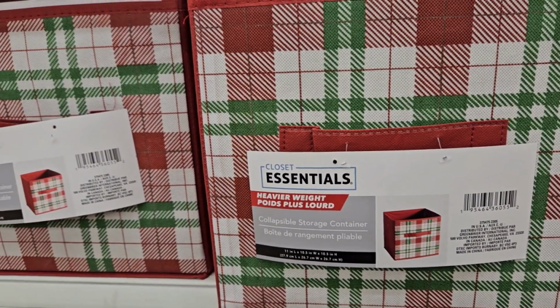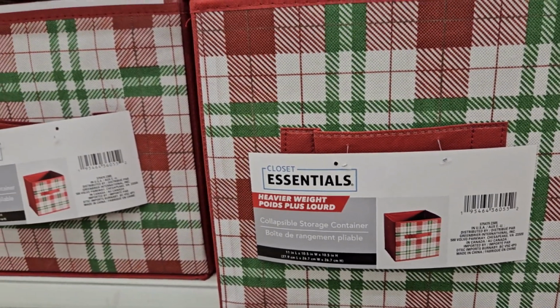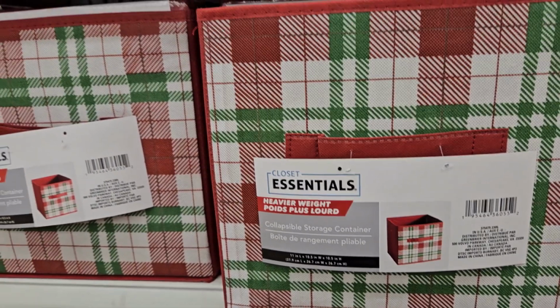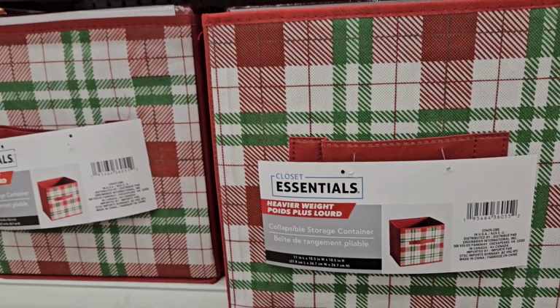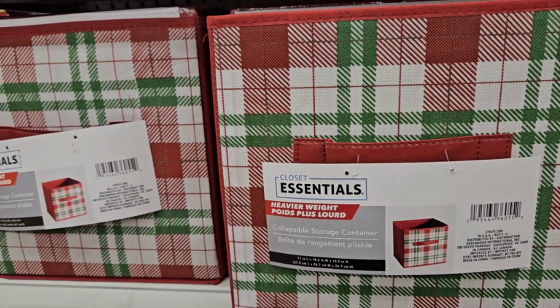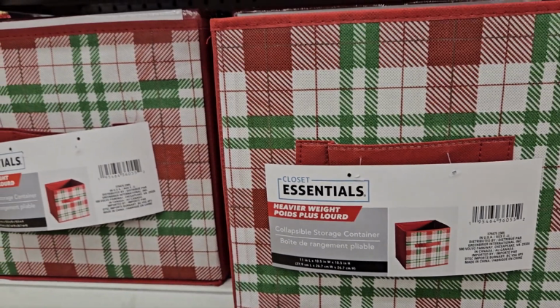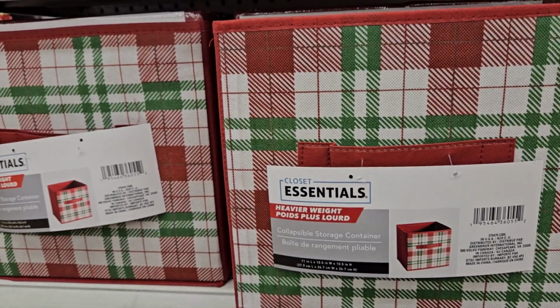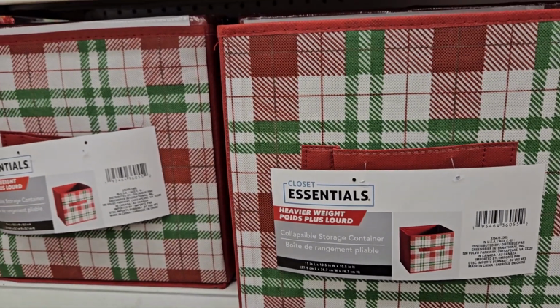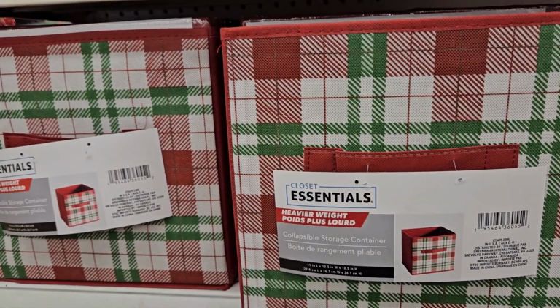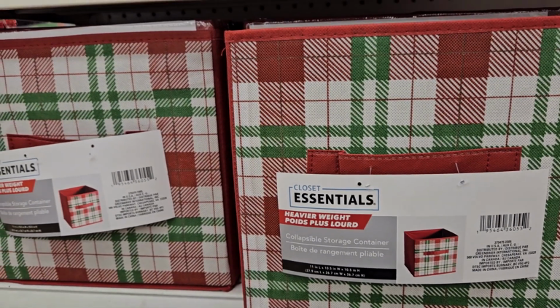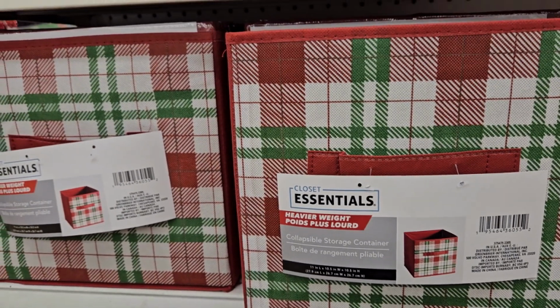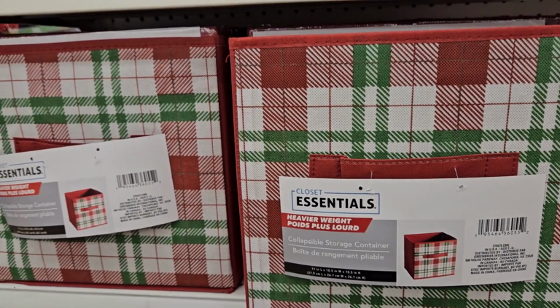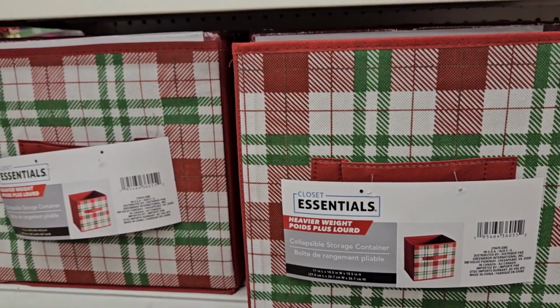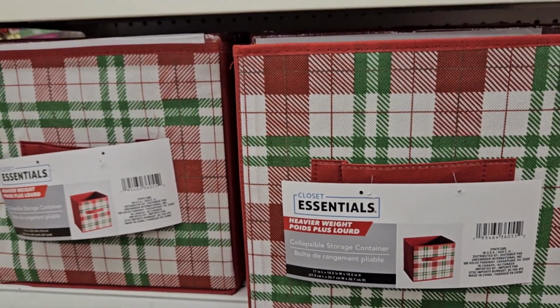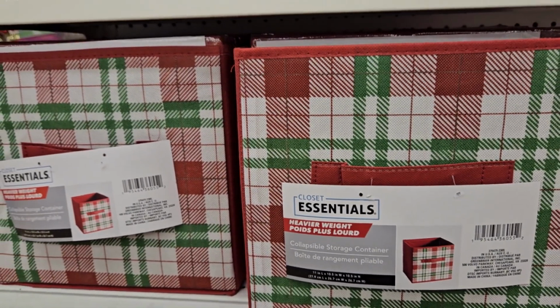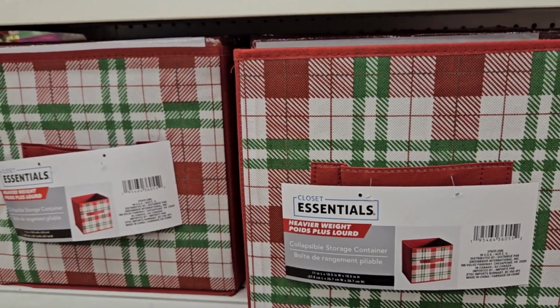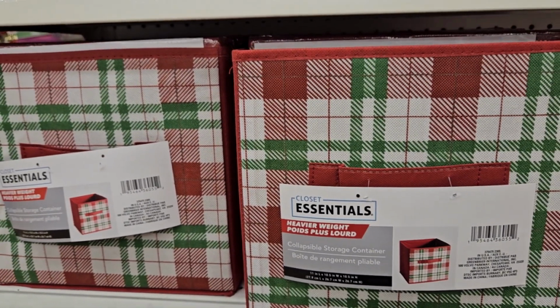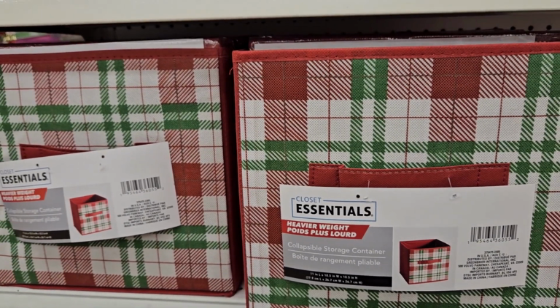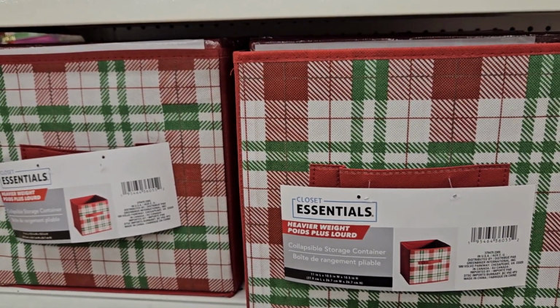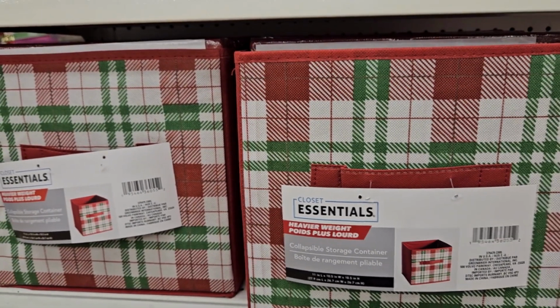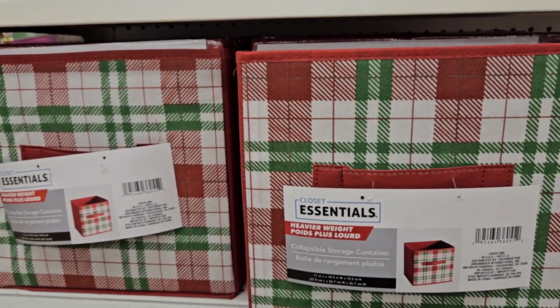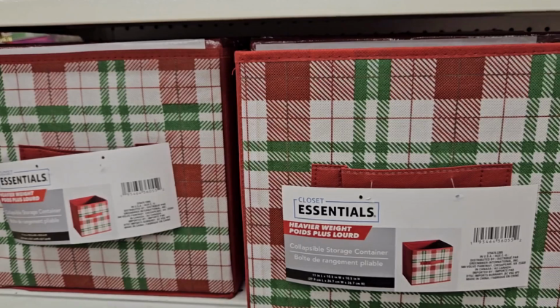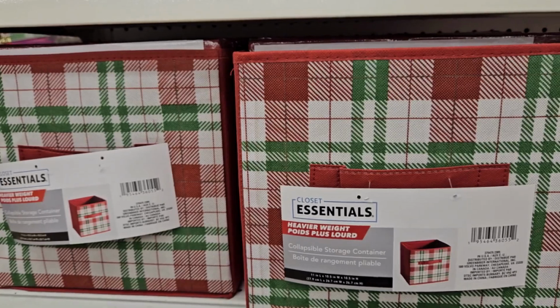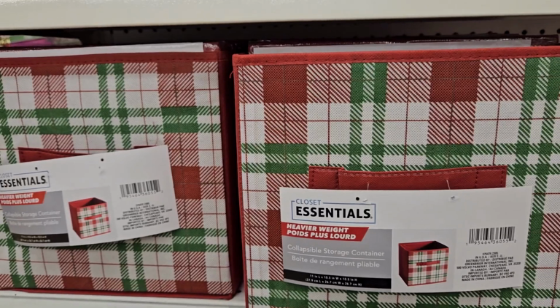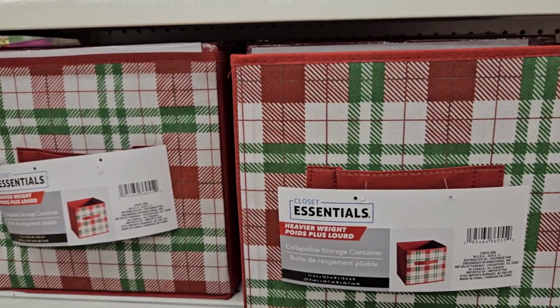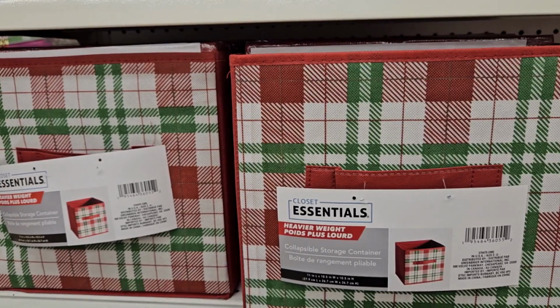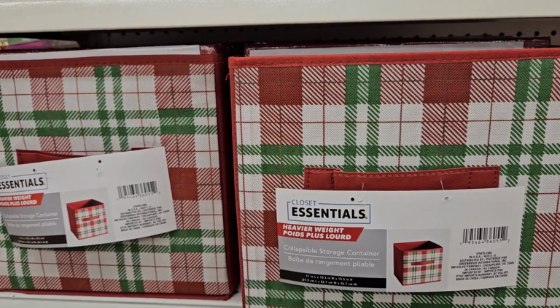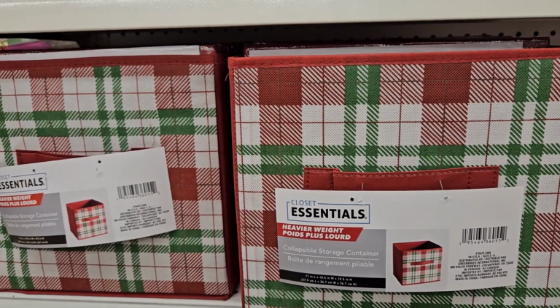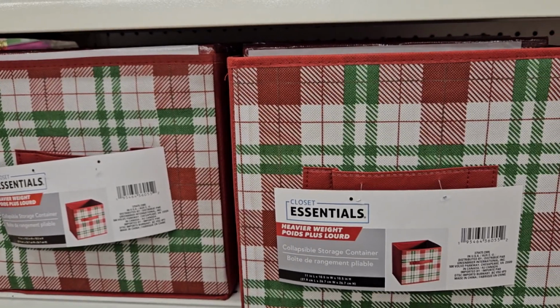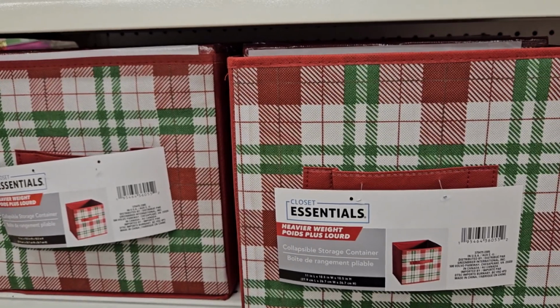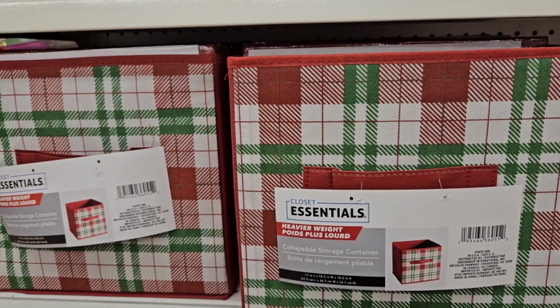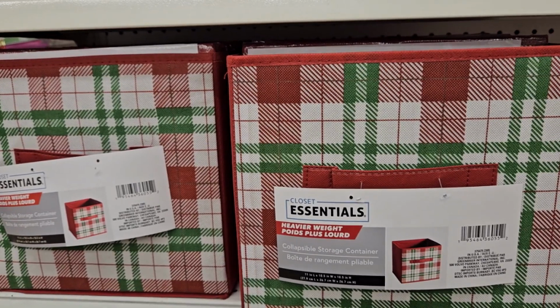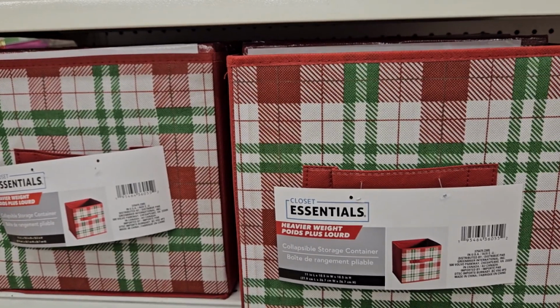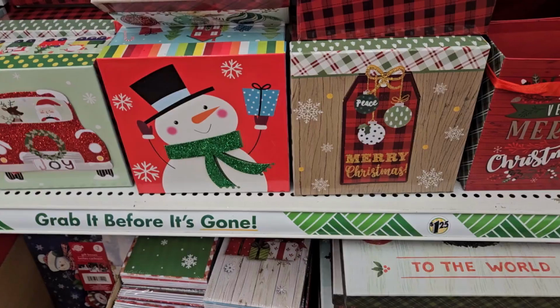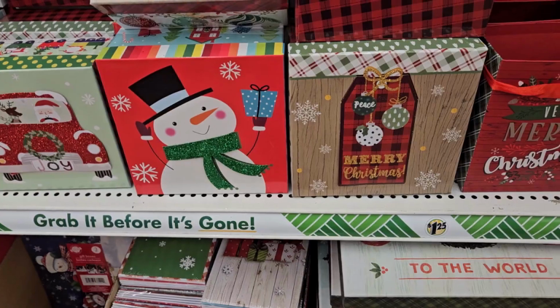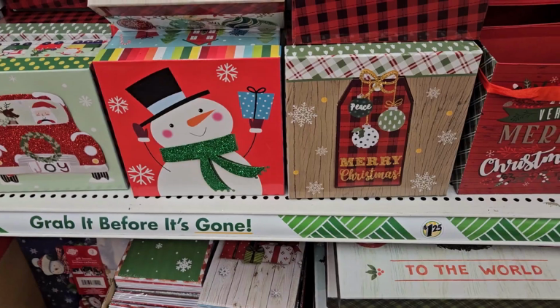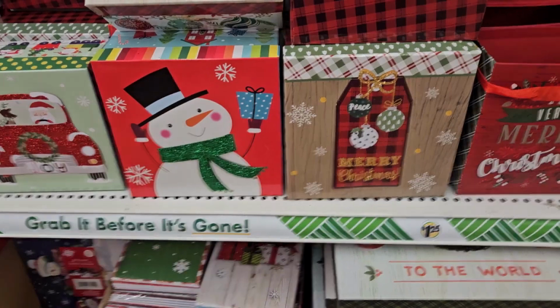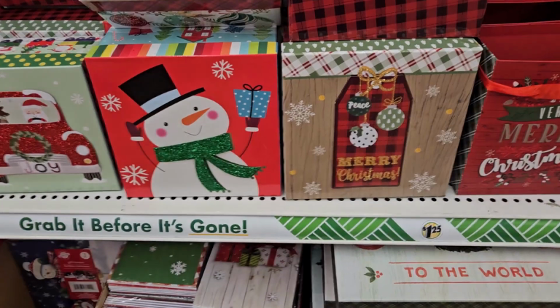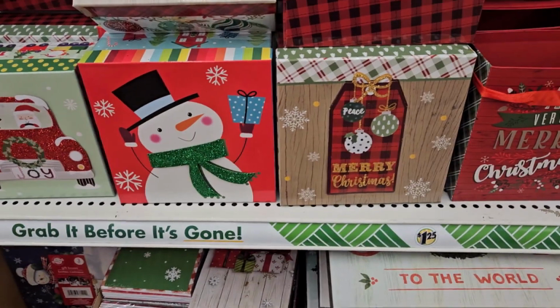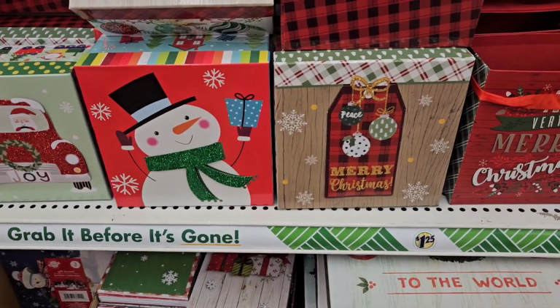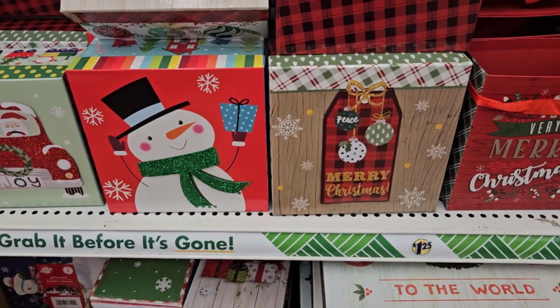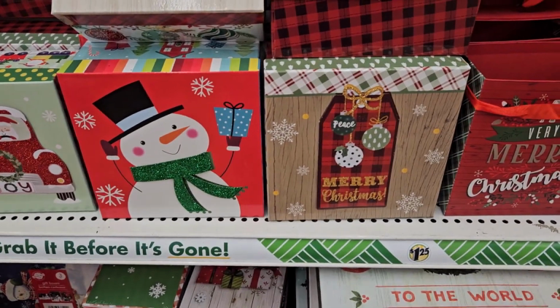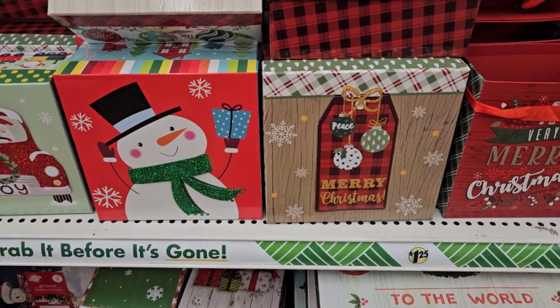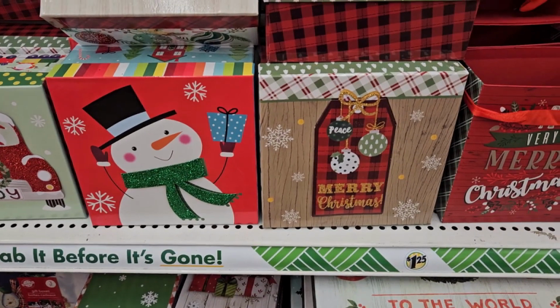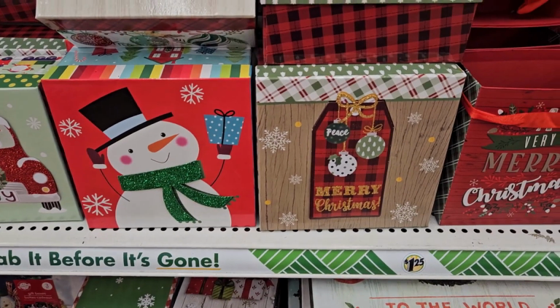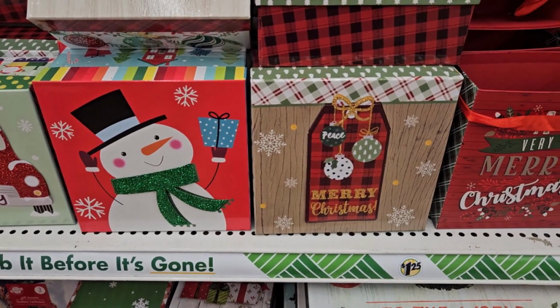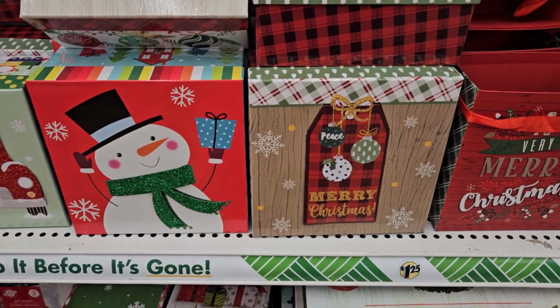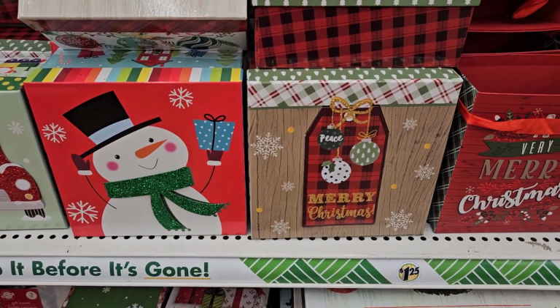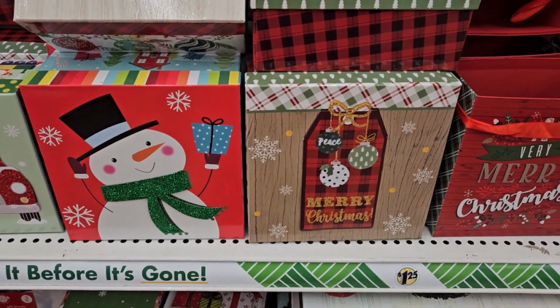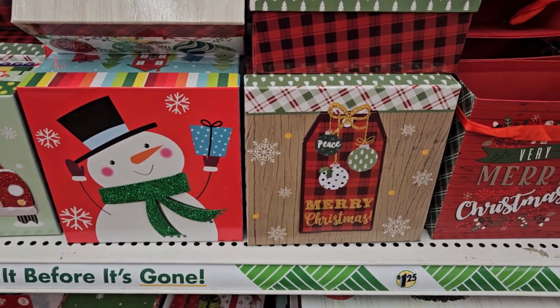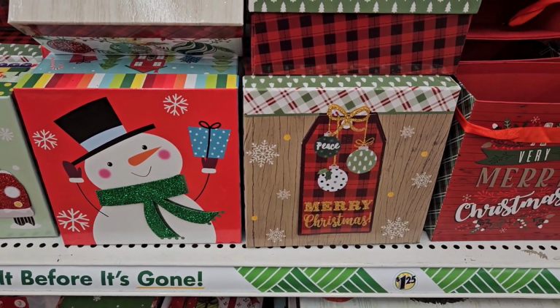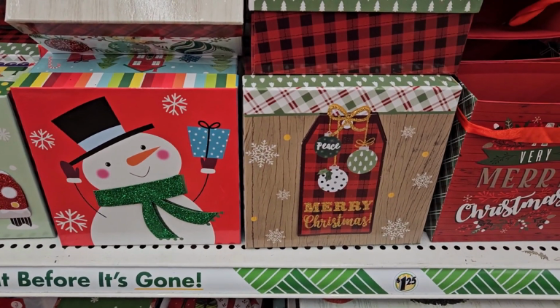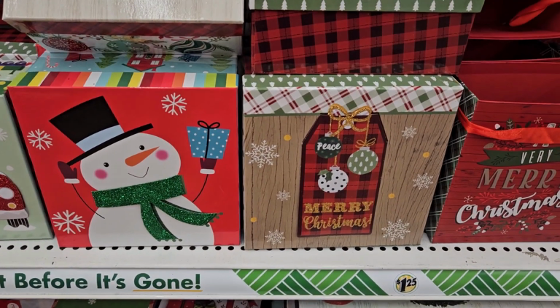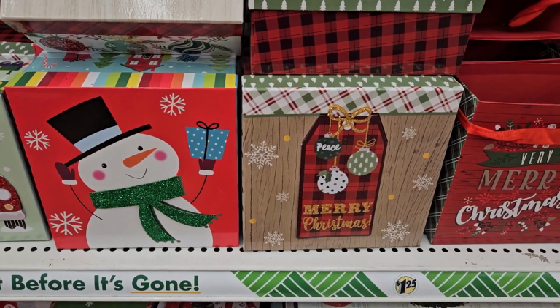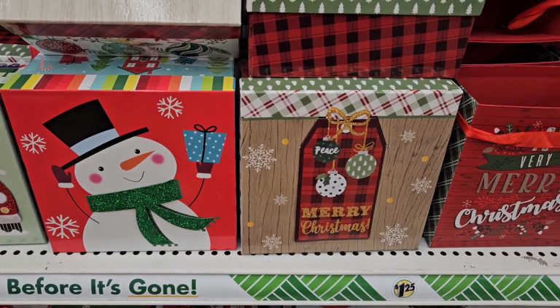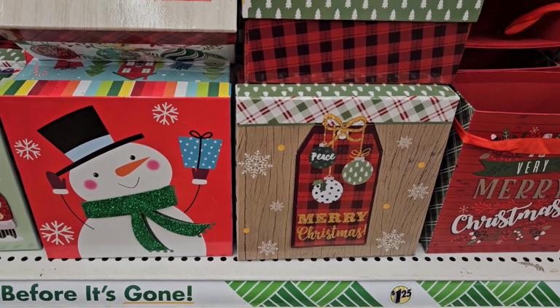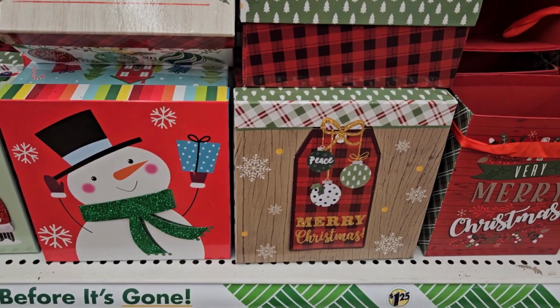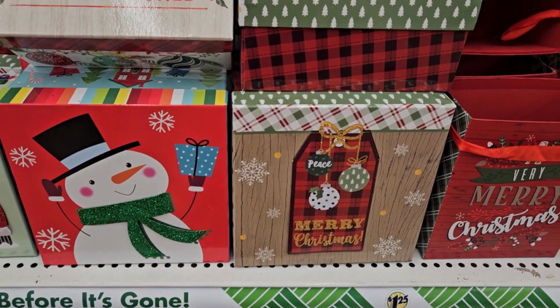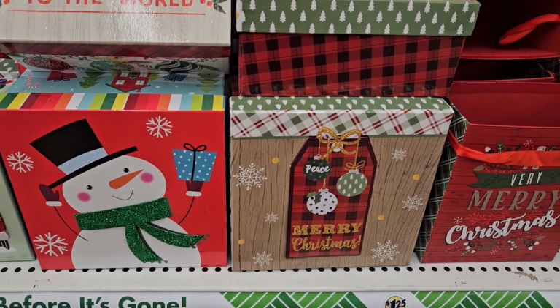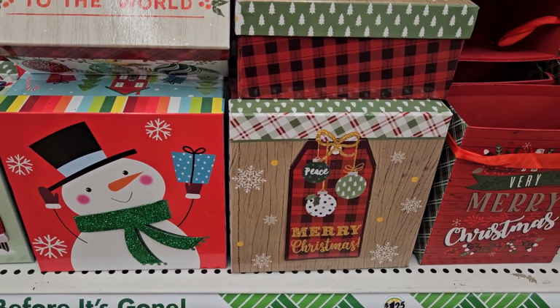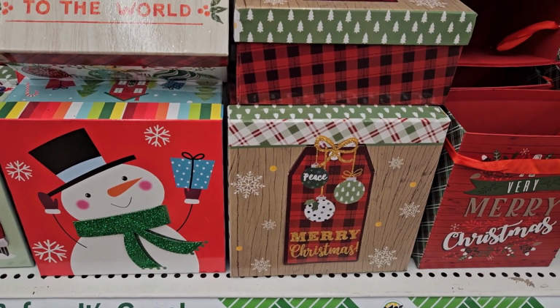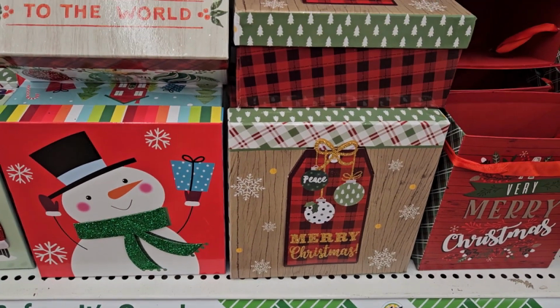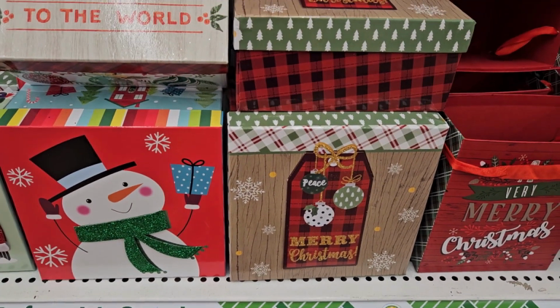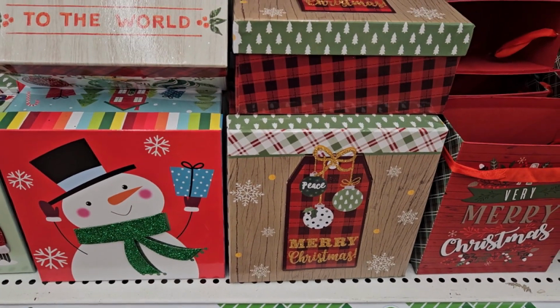Look at these super cute plaid collapsible storage bins — heavier weight. Those are perfect for the holidays. And here are their new holiday boxes.